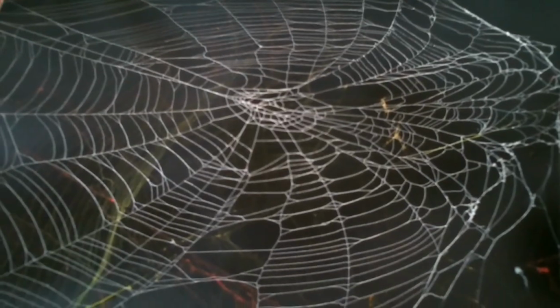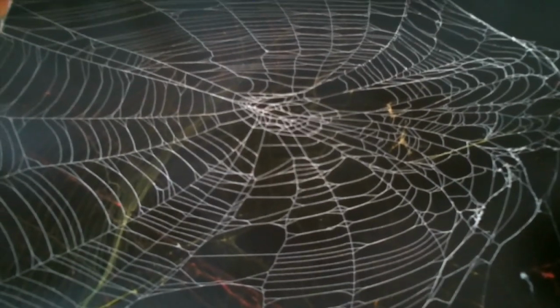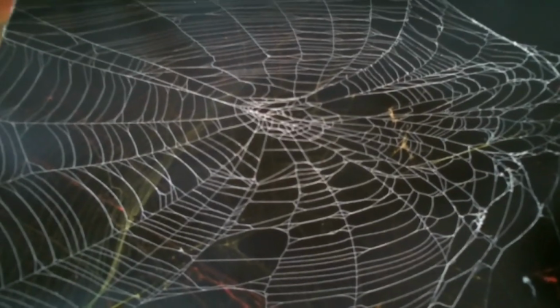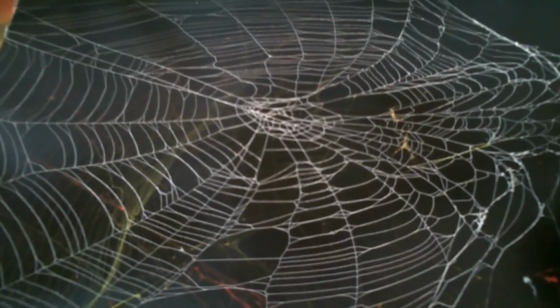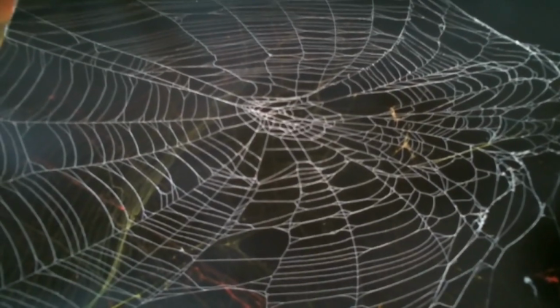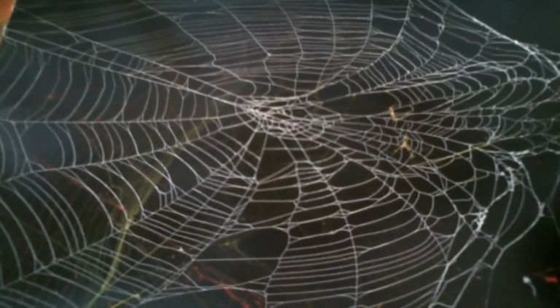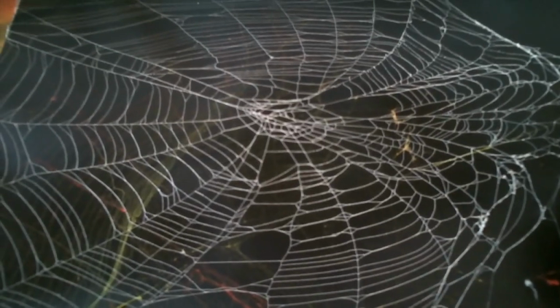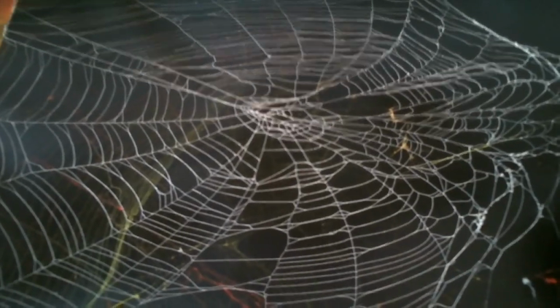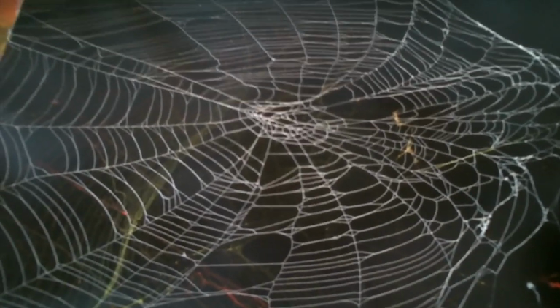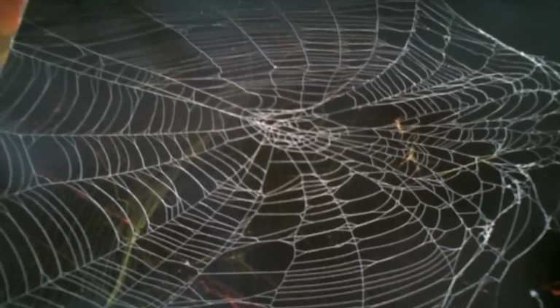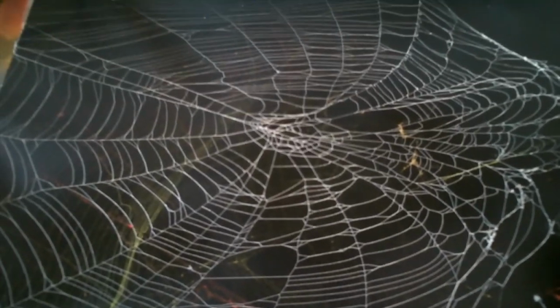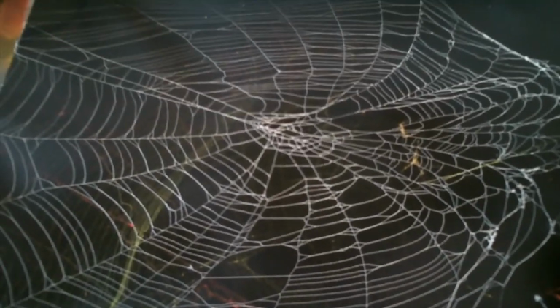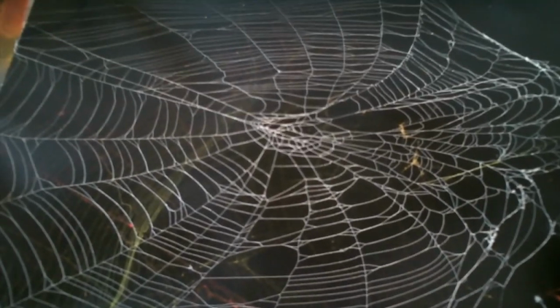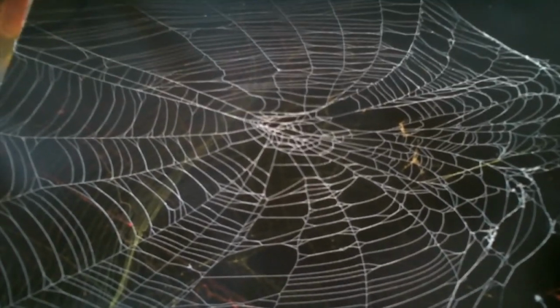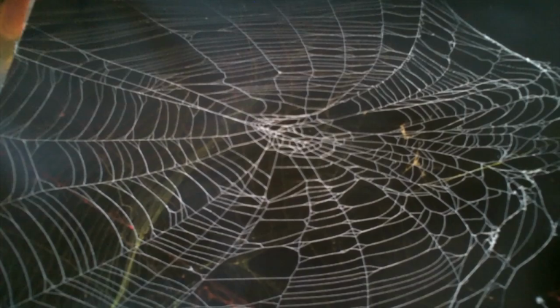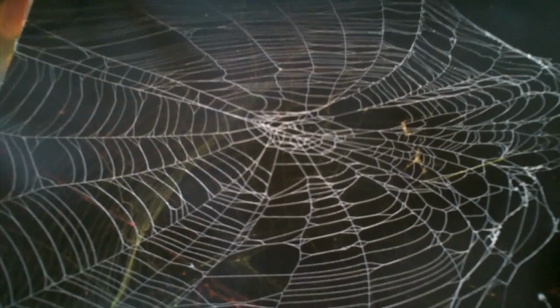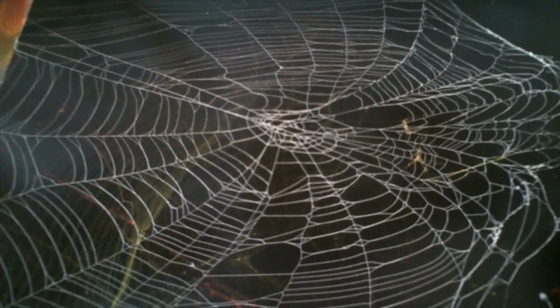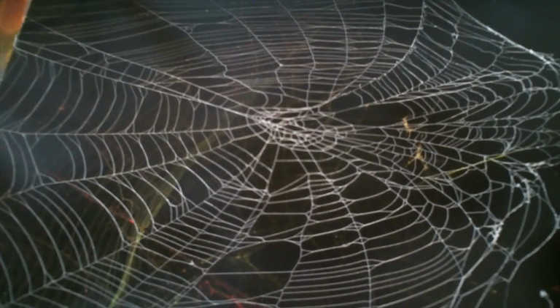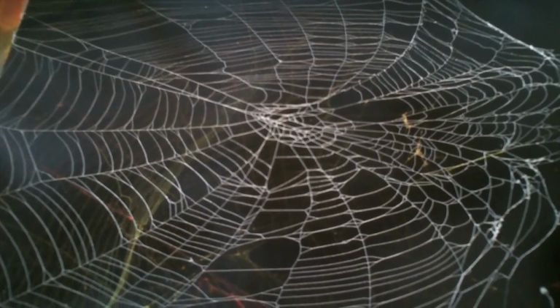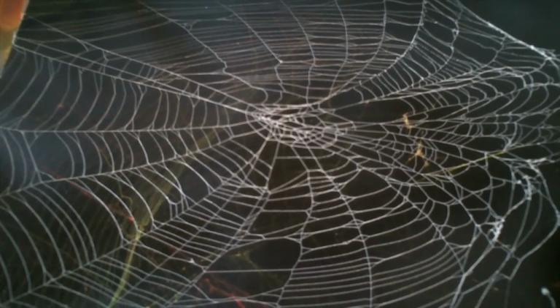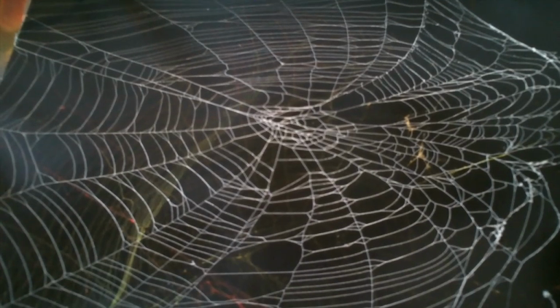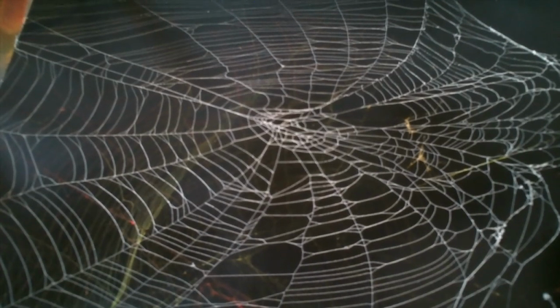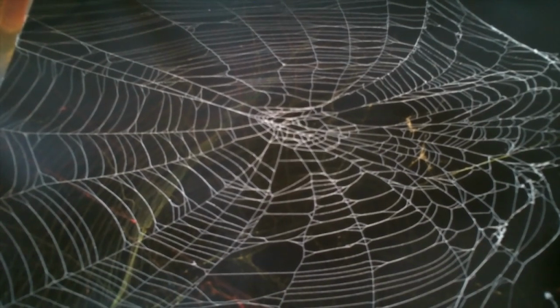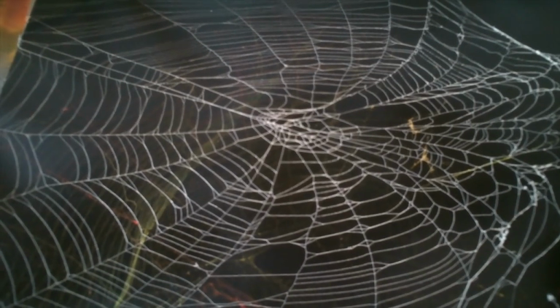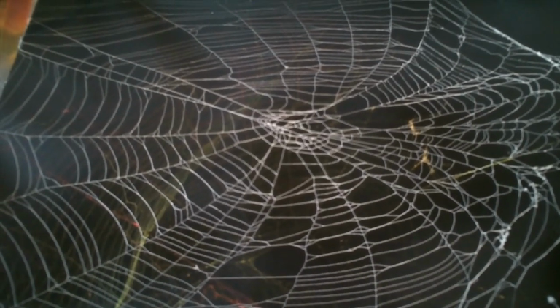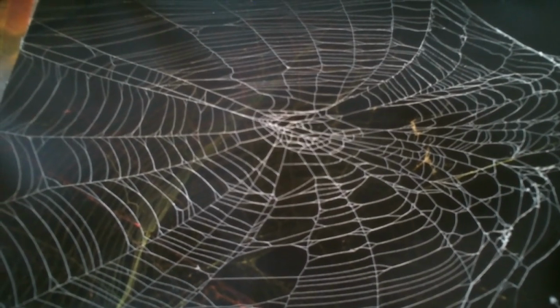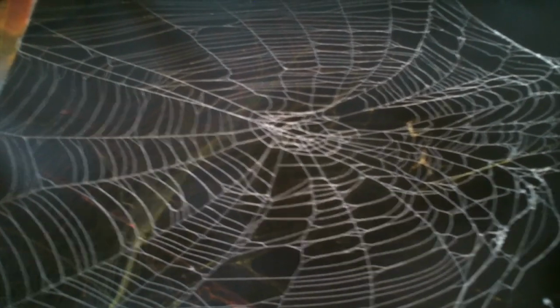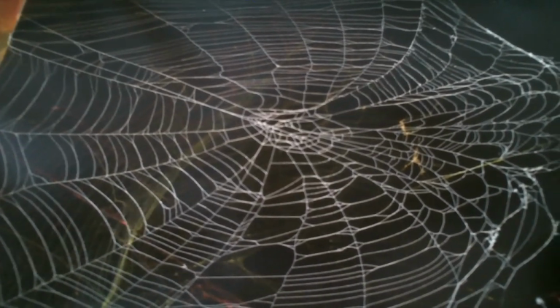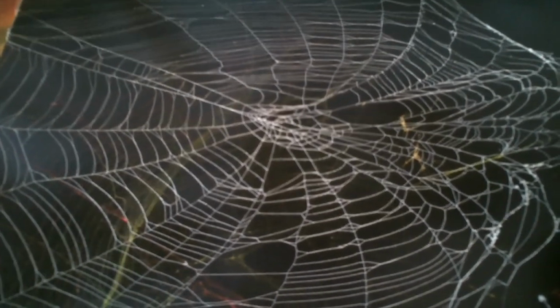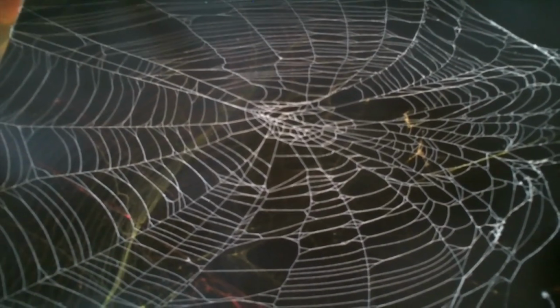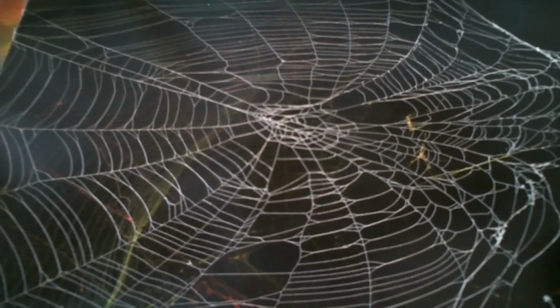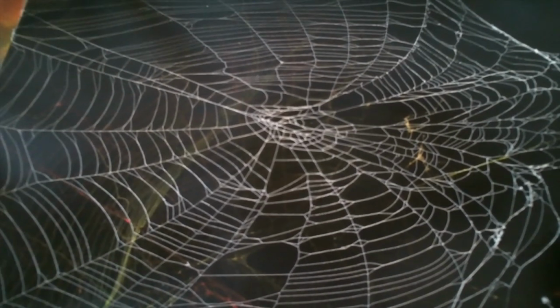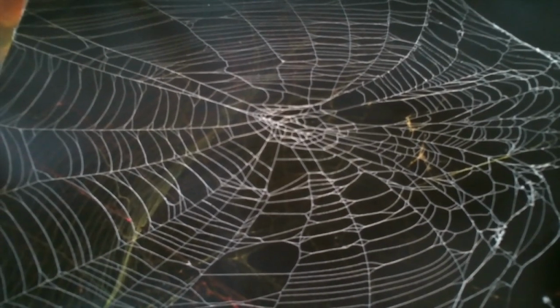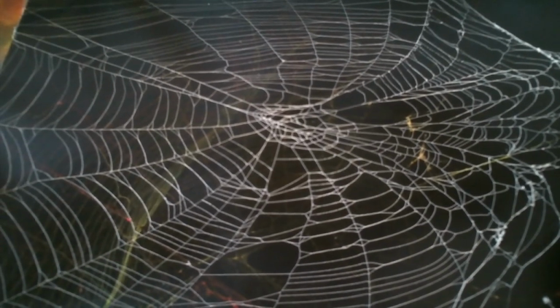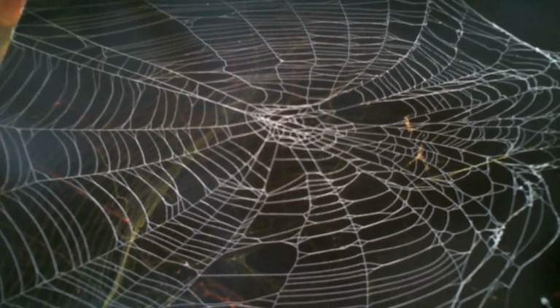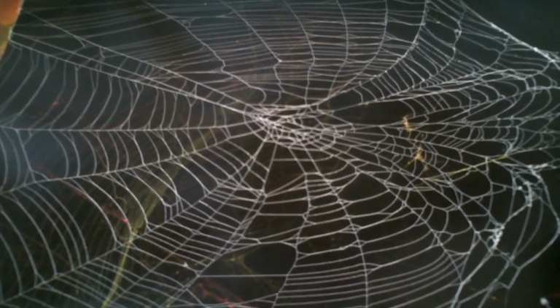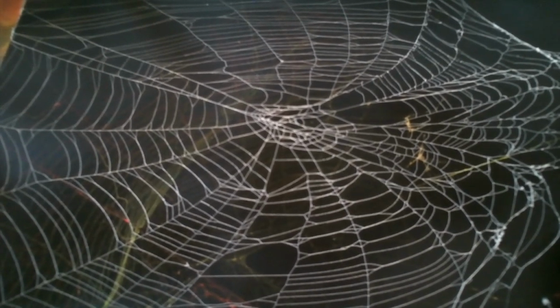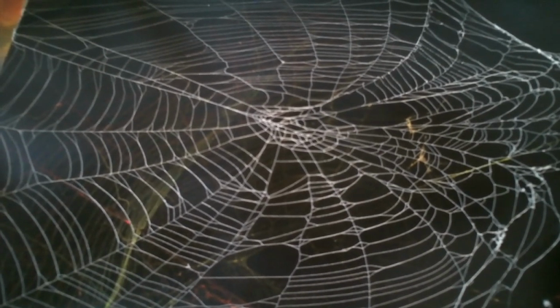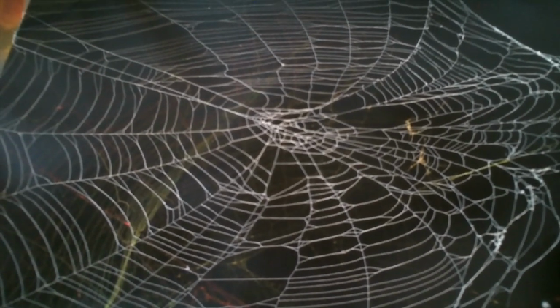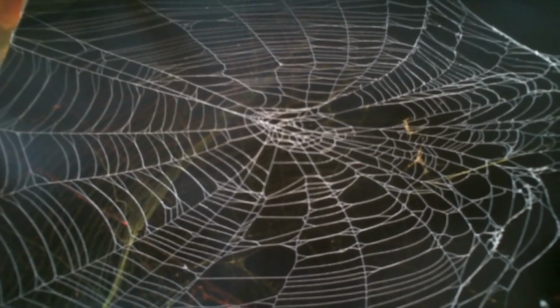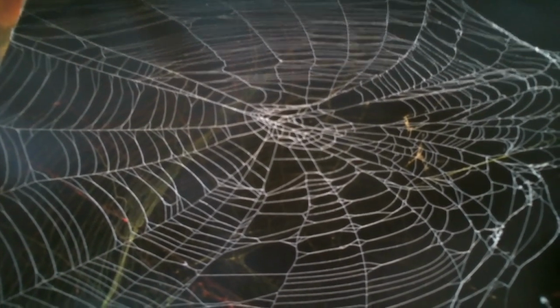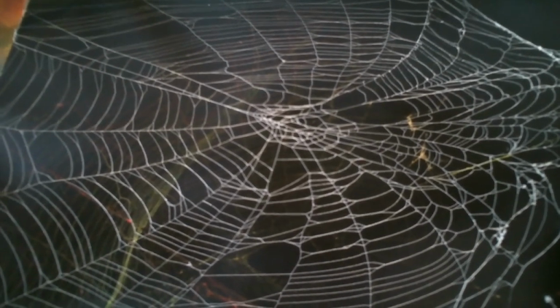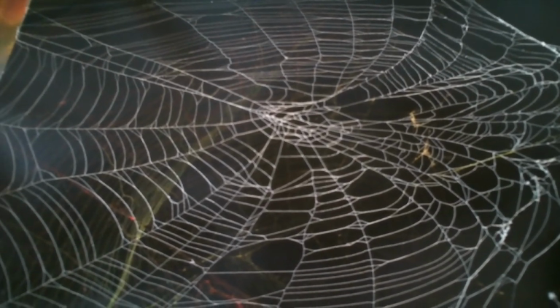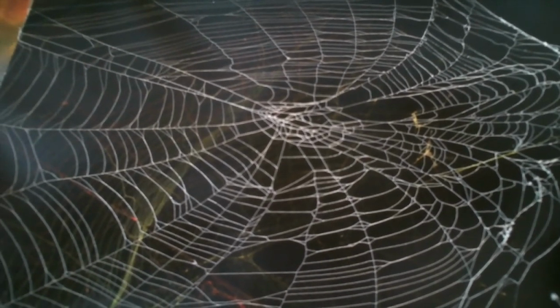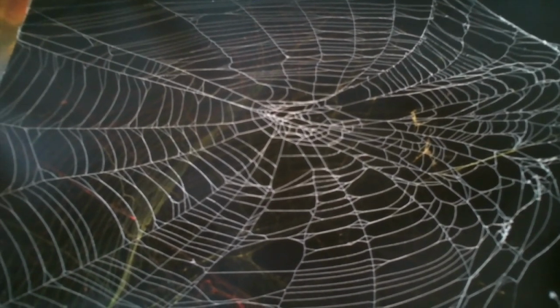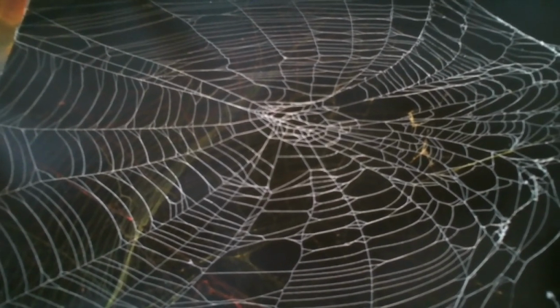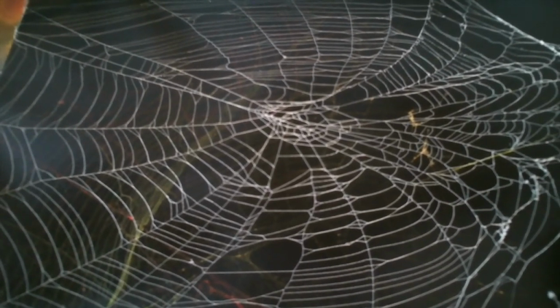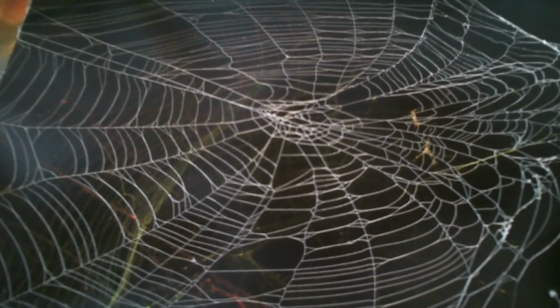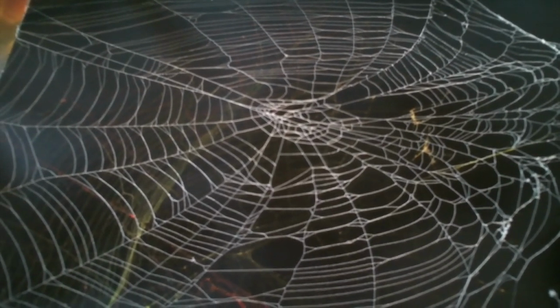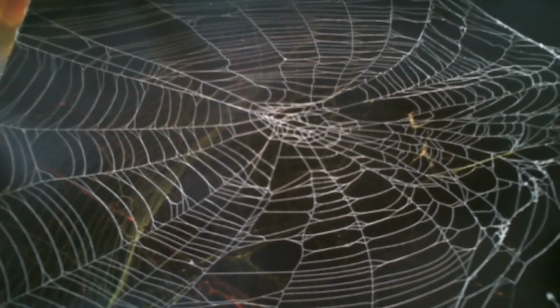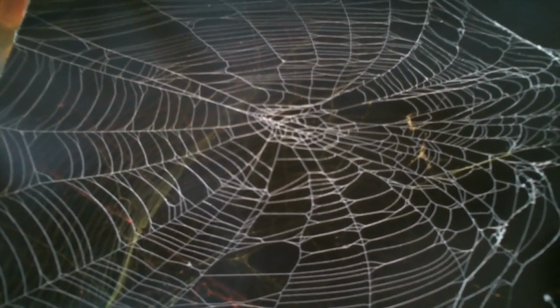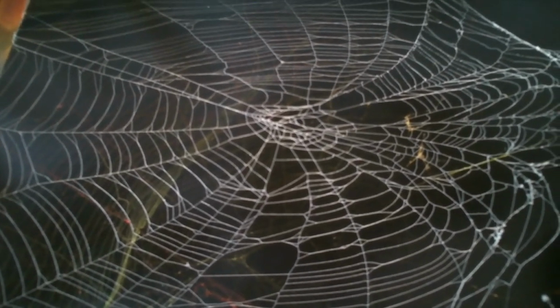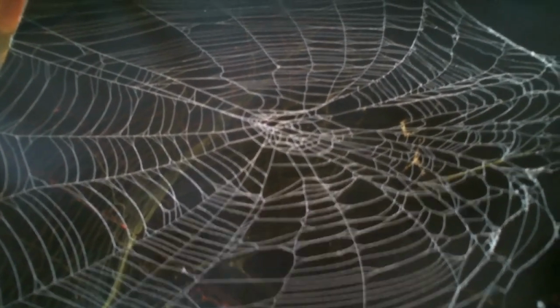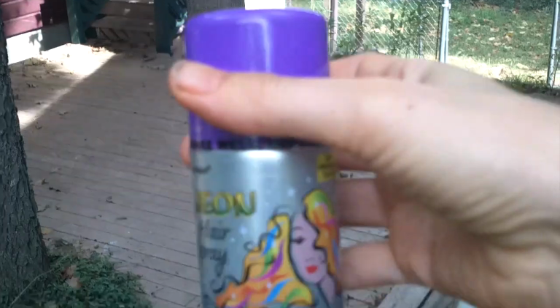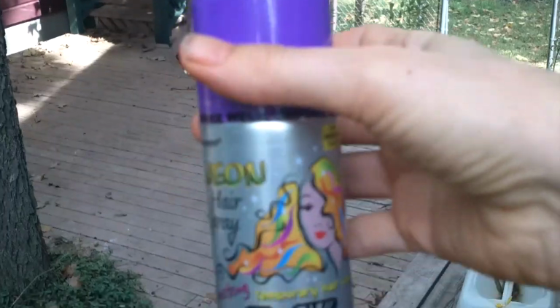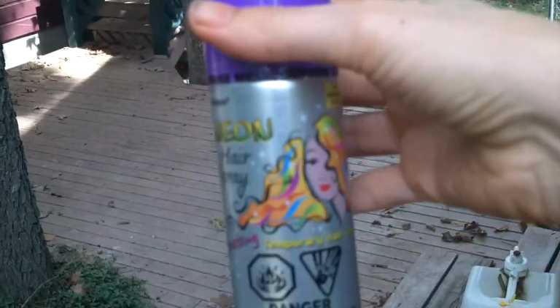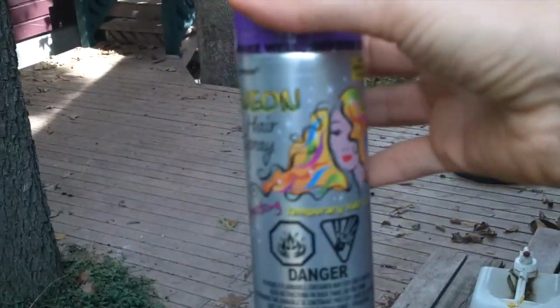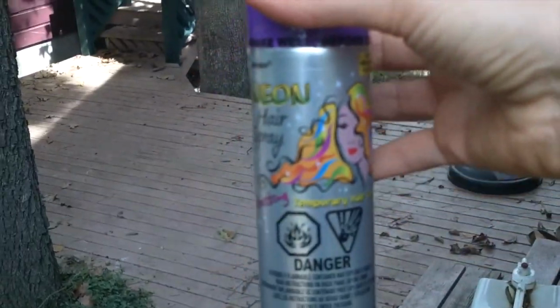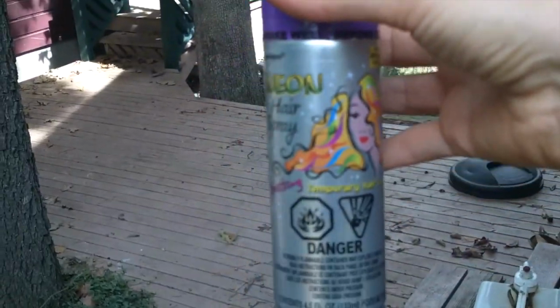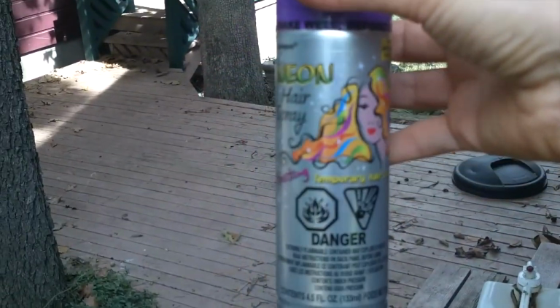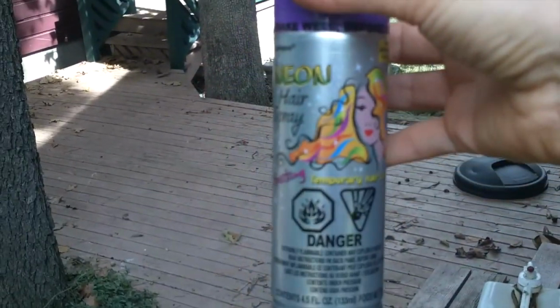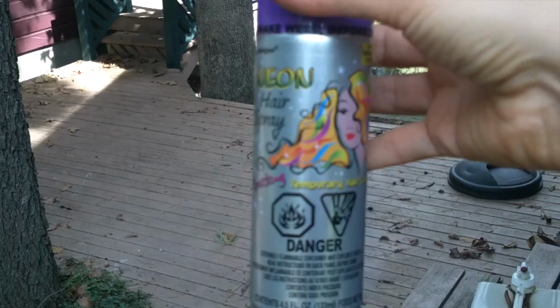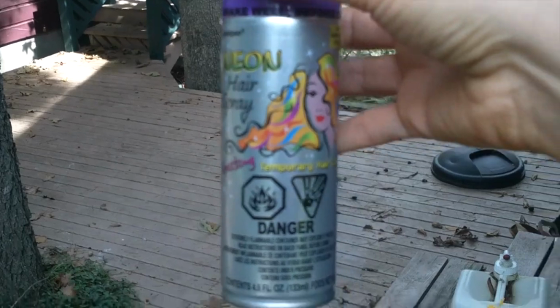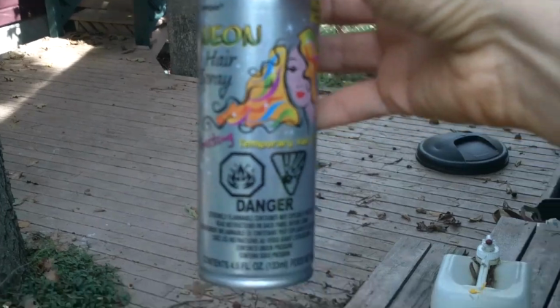This is a tutorial on how to paint a spider web — and when I say paint a spider web, I really mean spray paint a spider web.